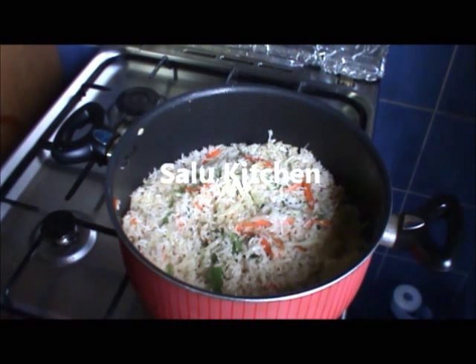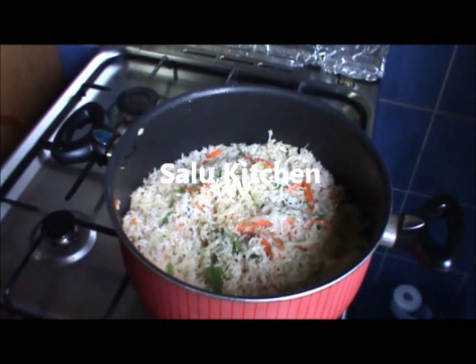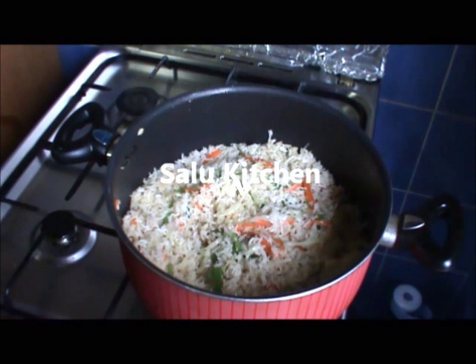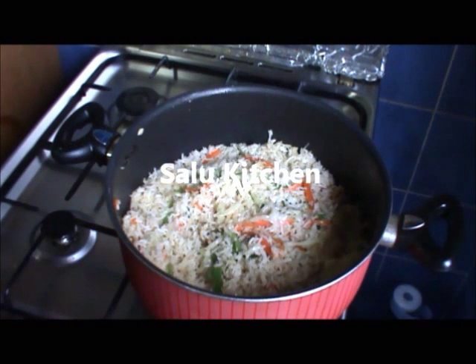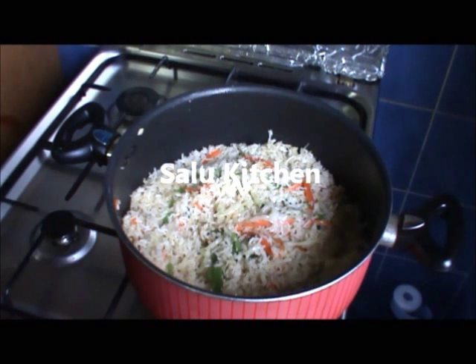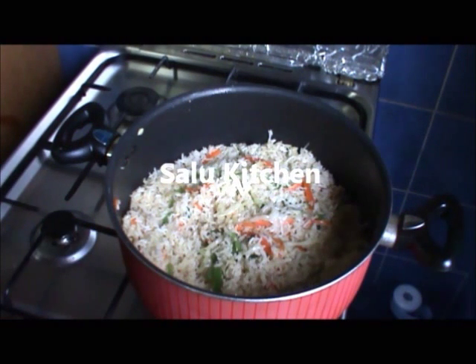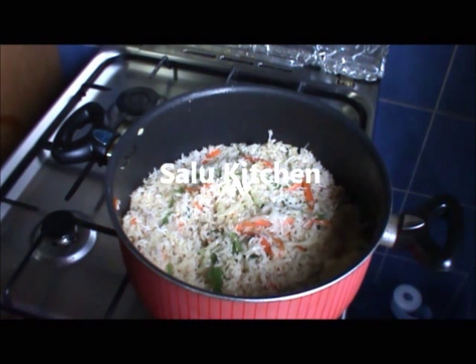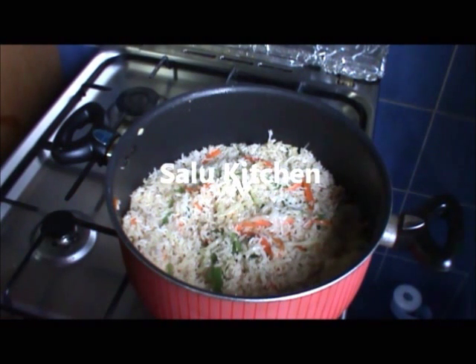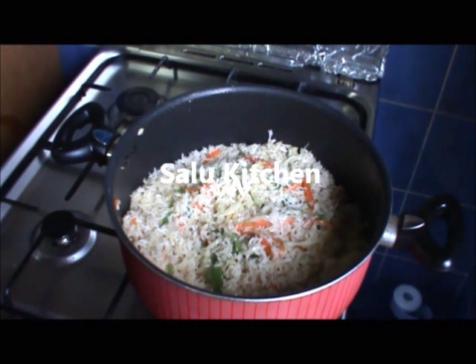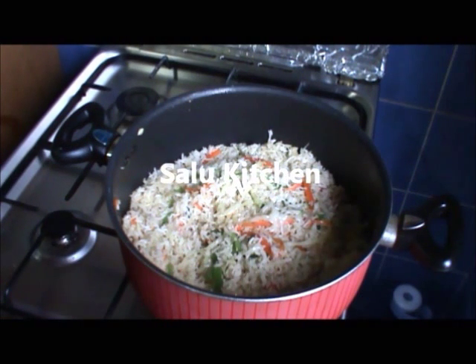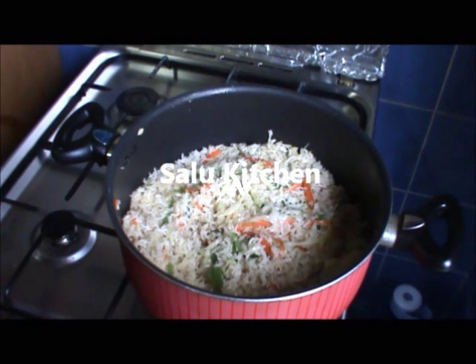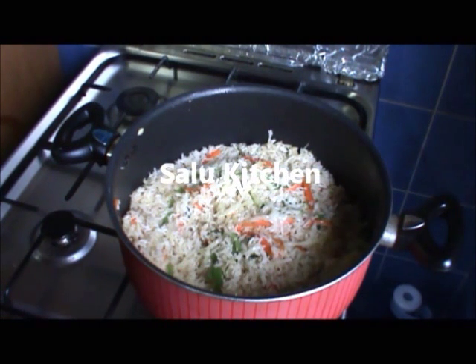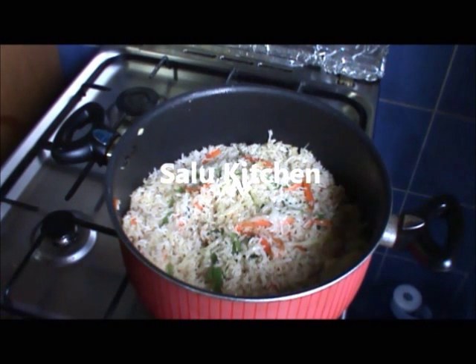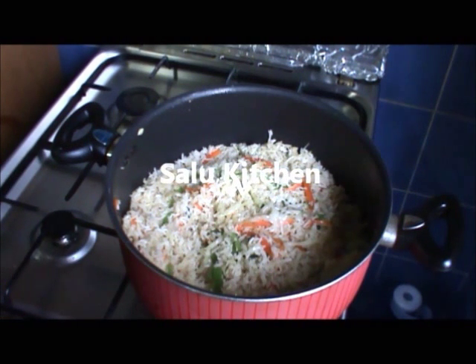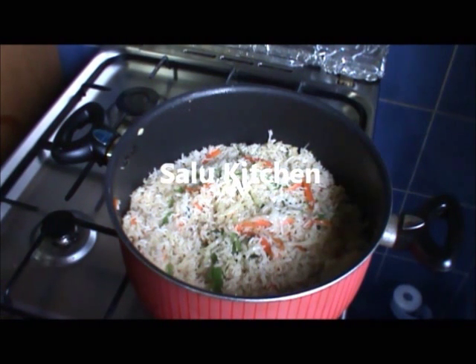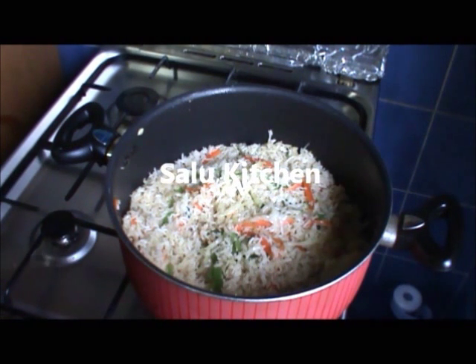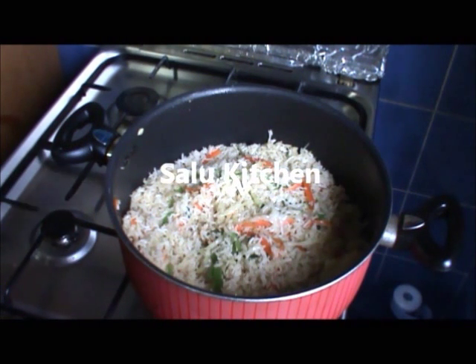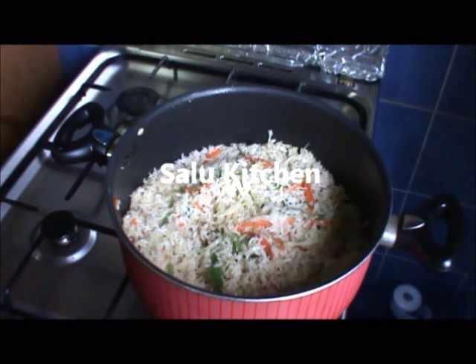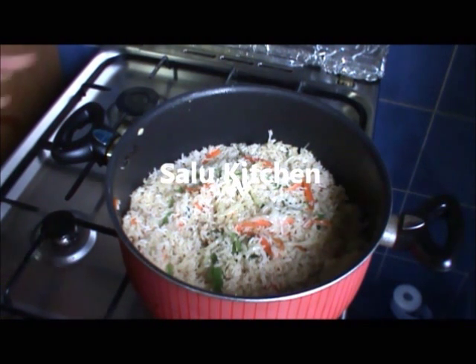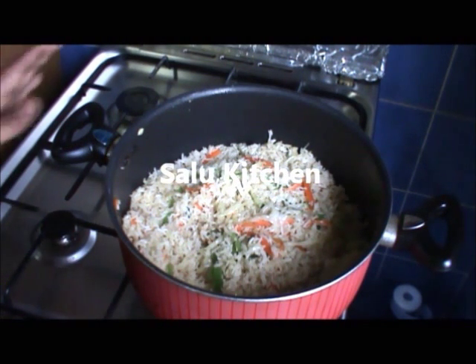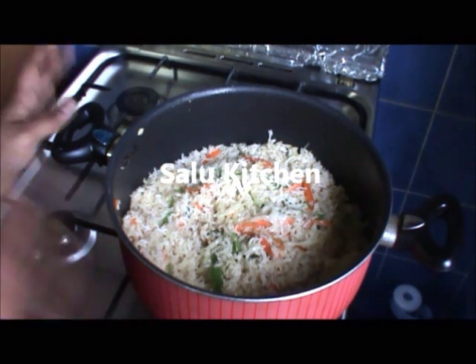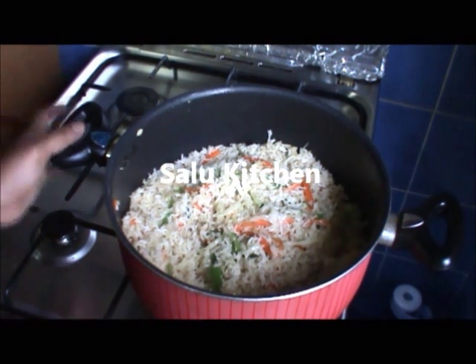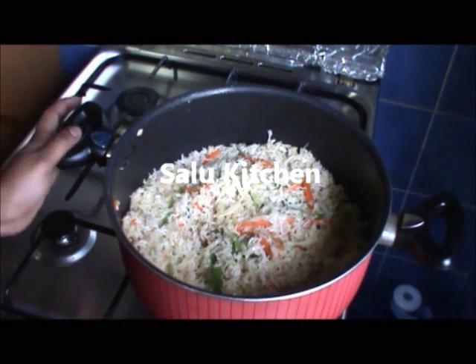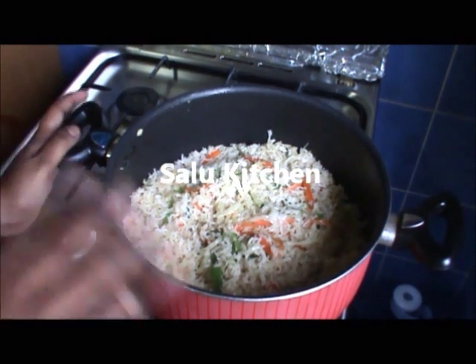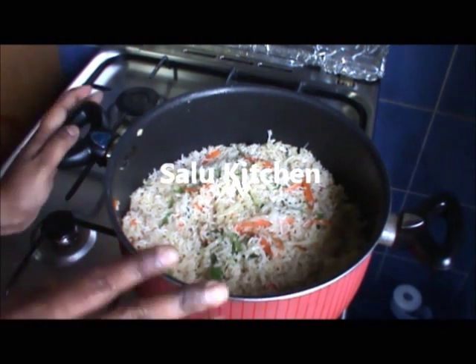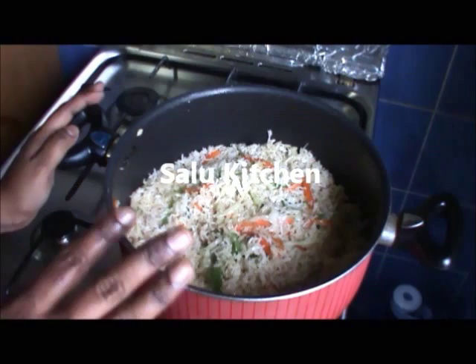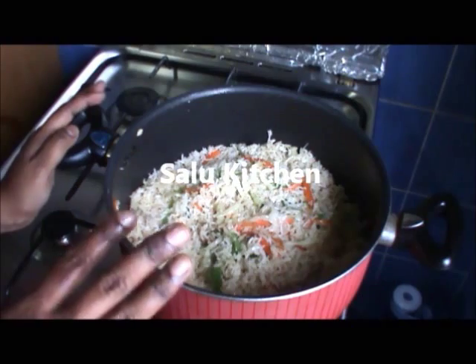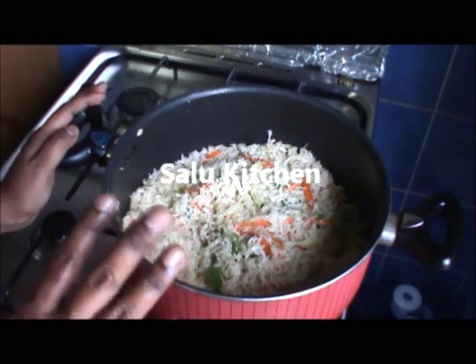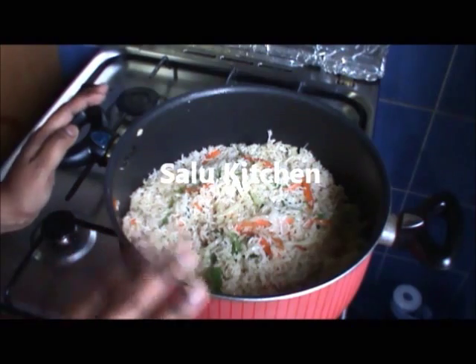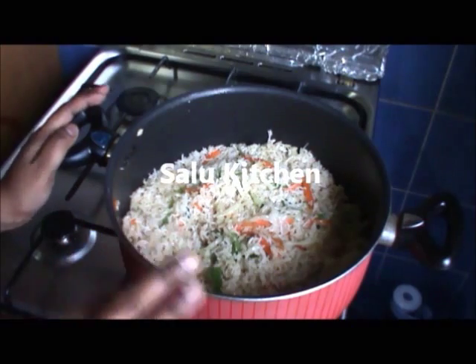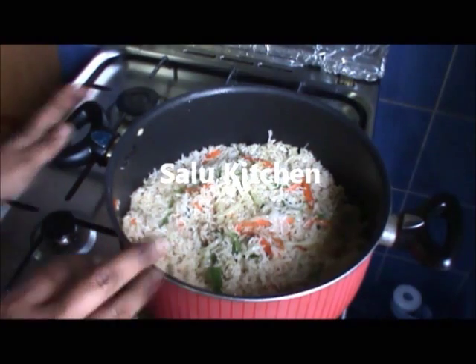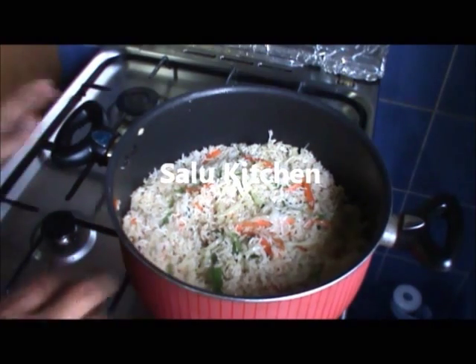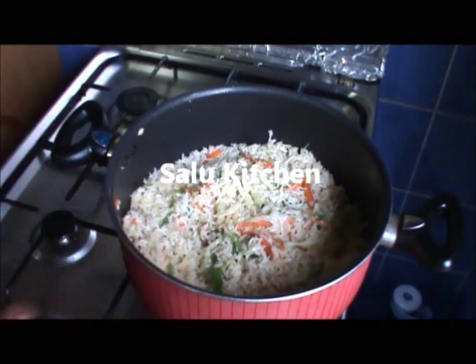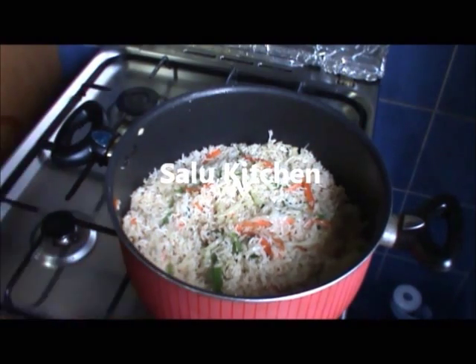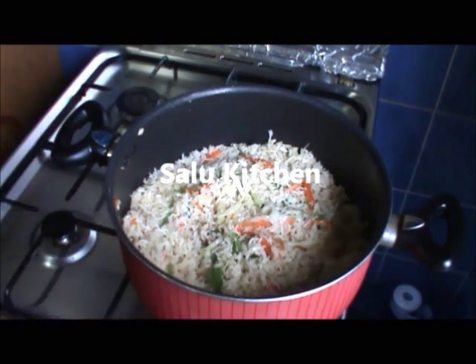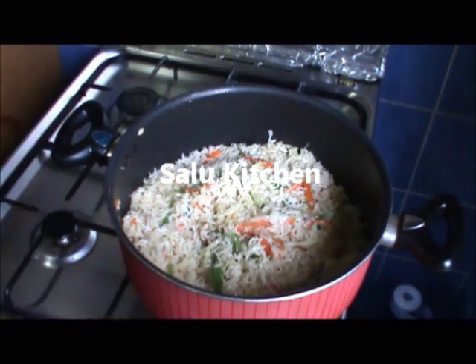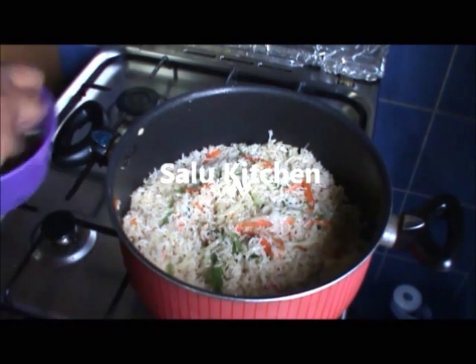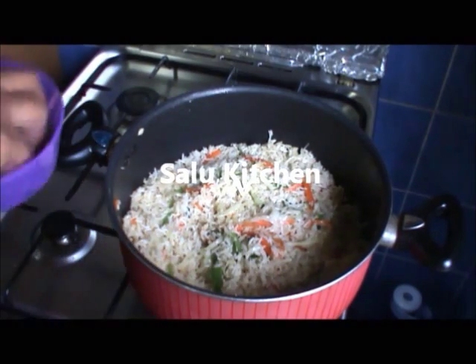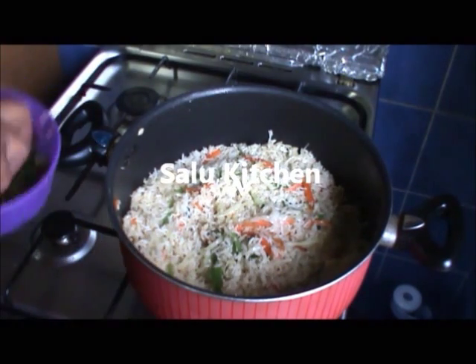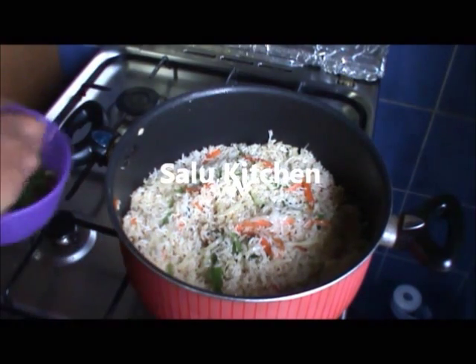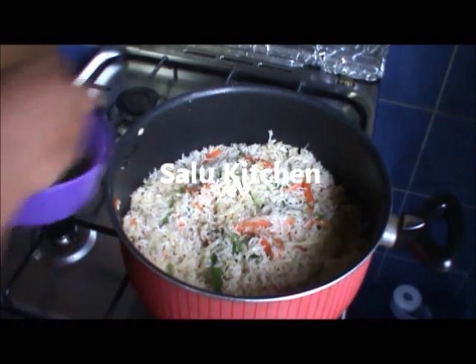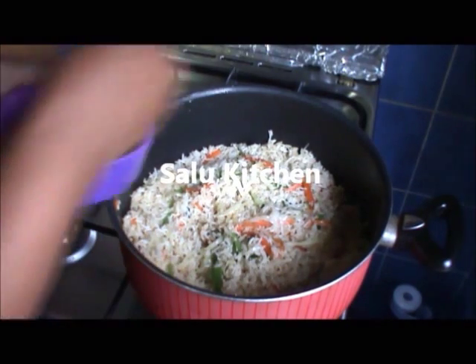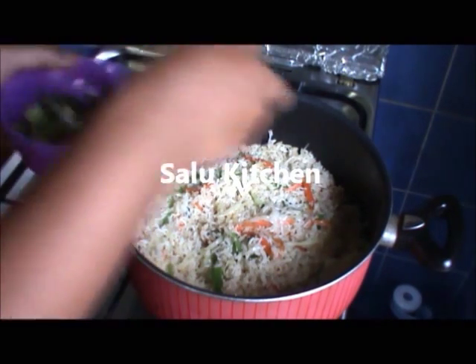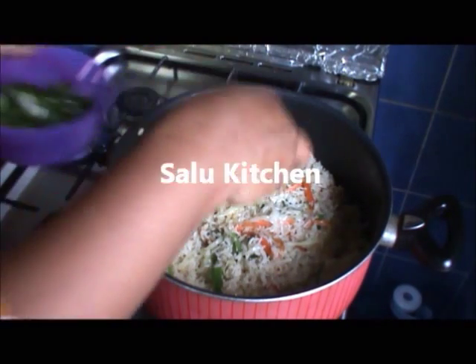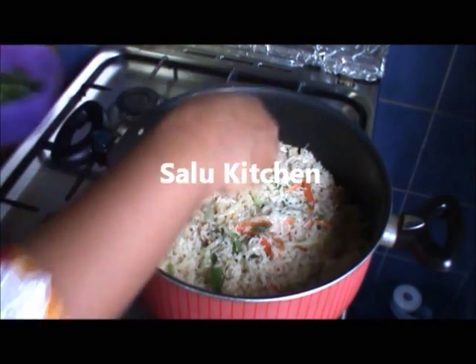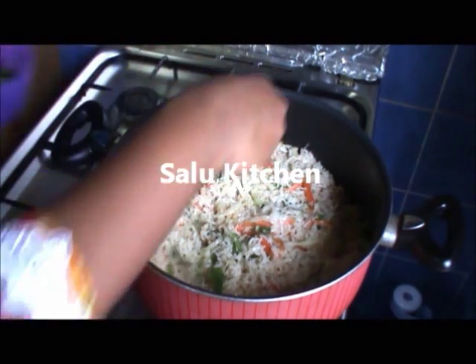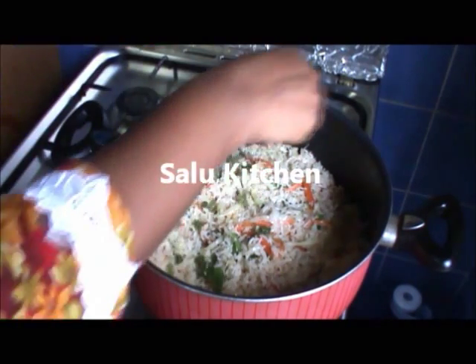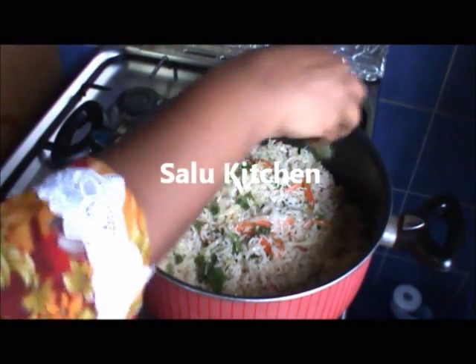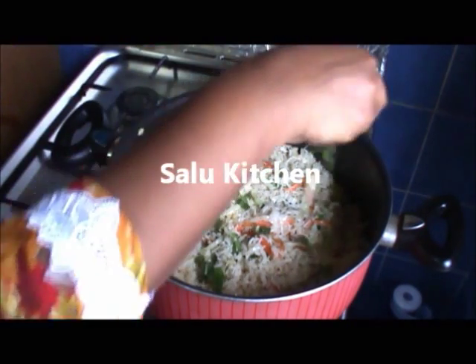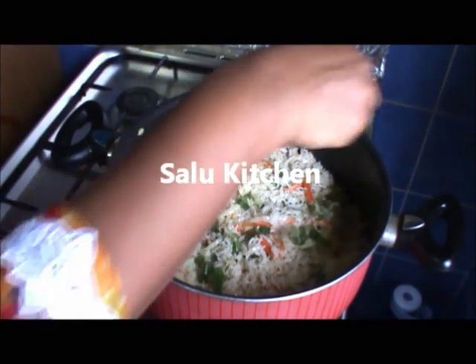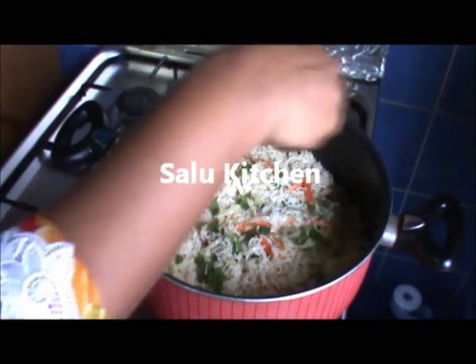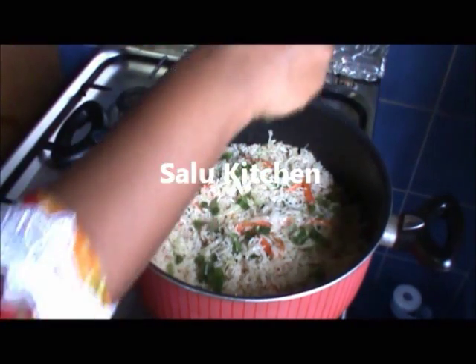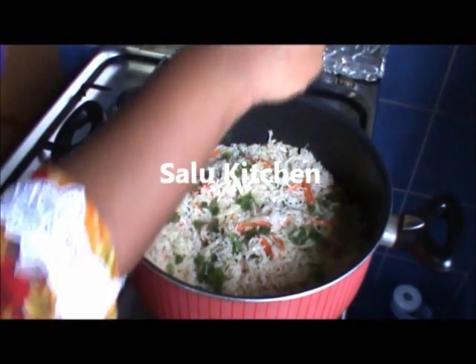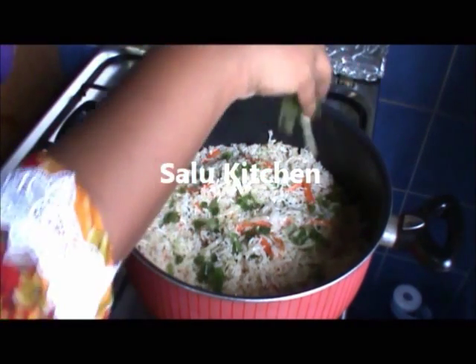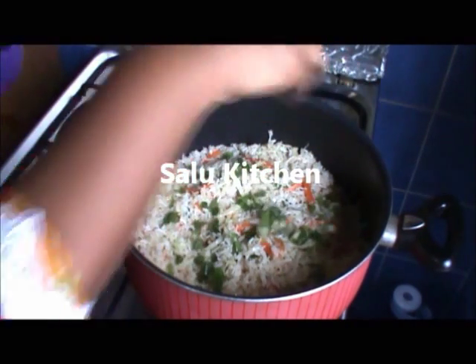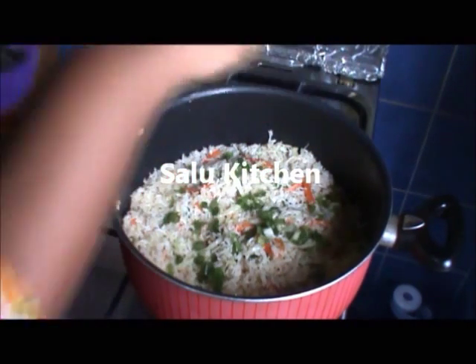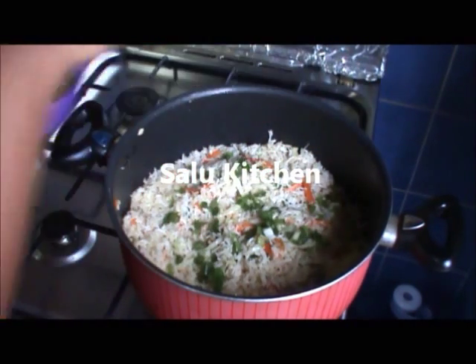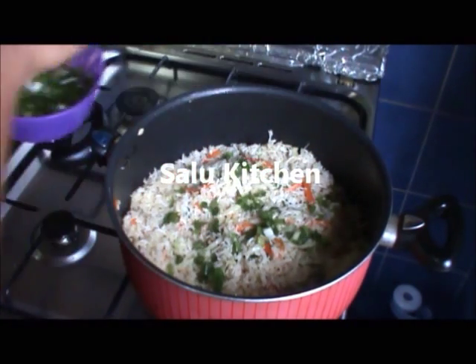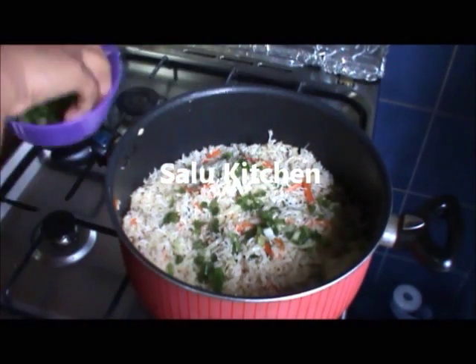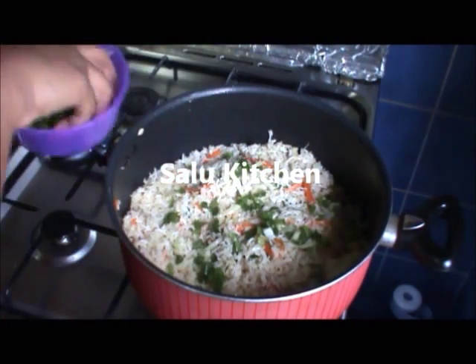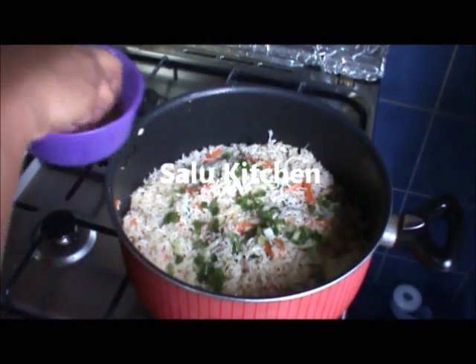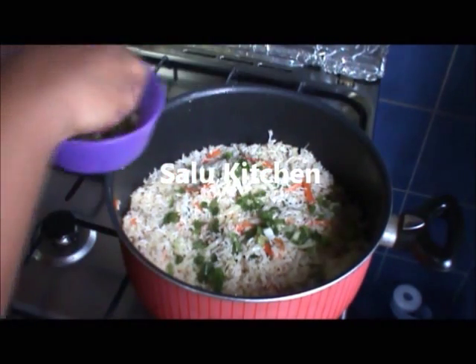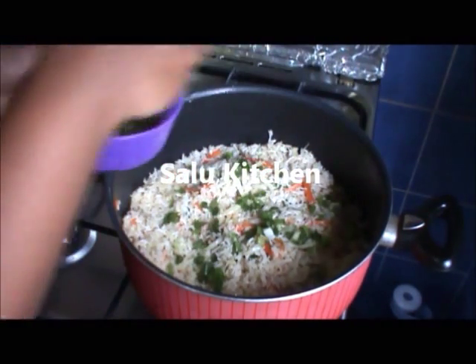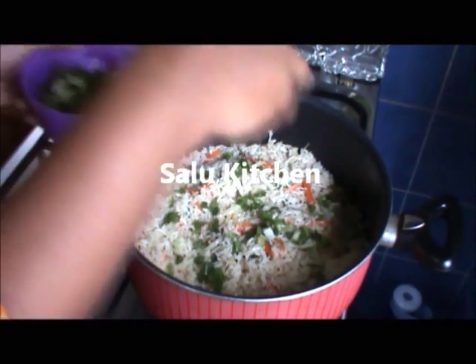This is how it tastes like fried rice — fried rice, or soffi — and now we'll put it in the serving dish.